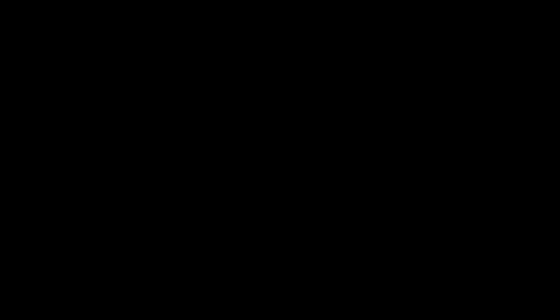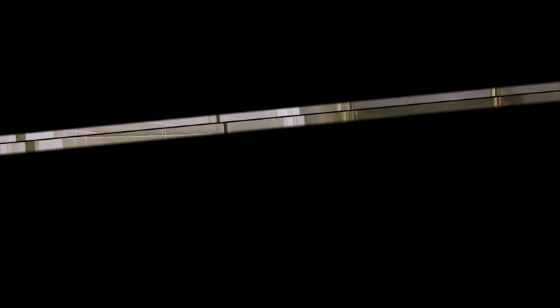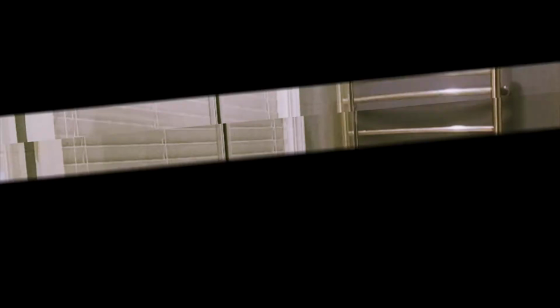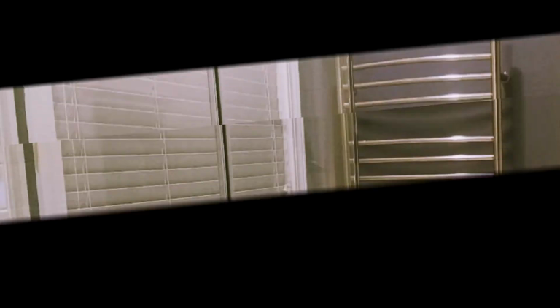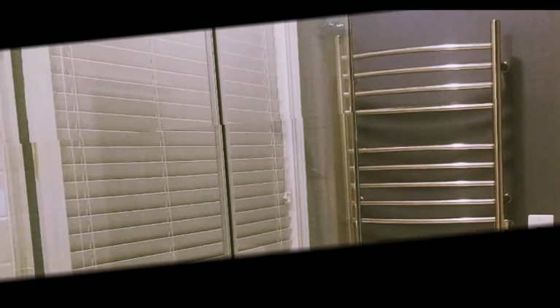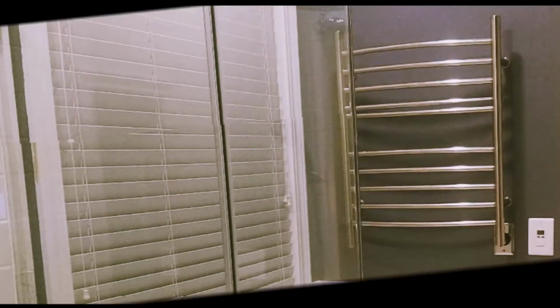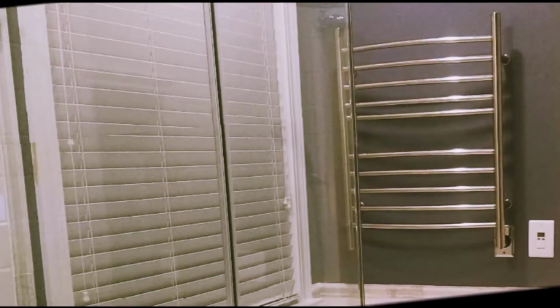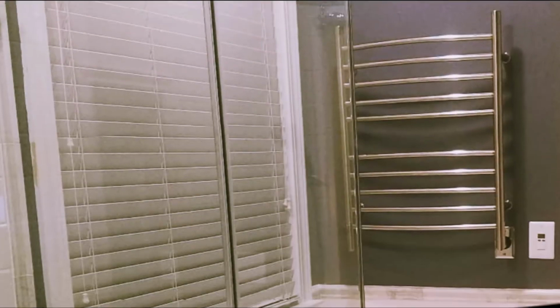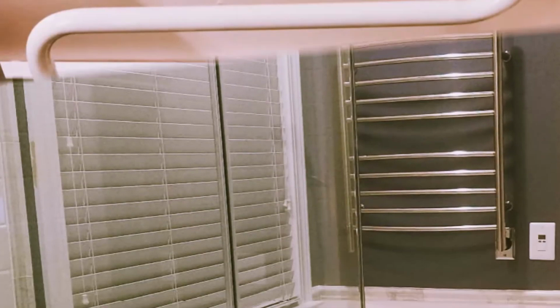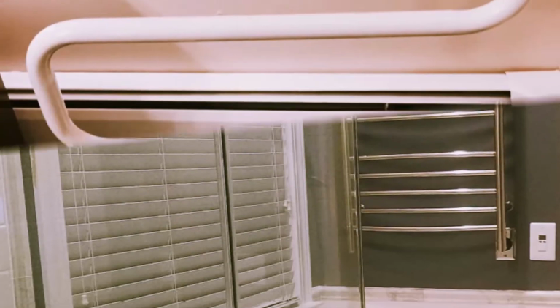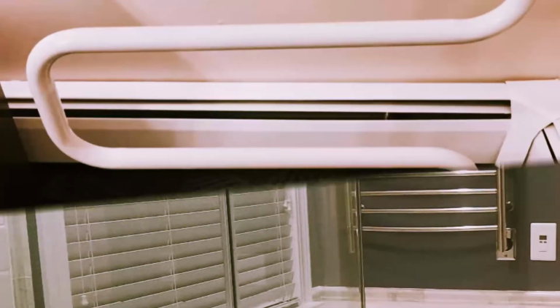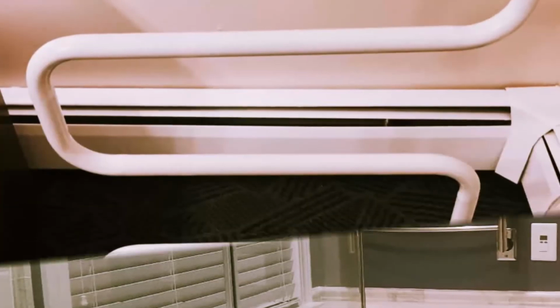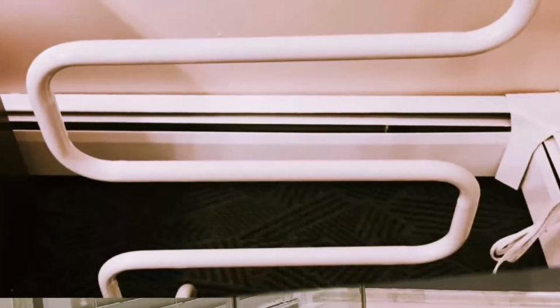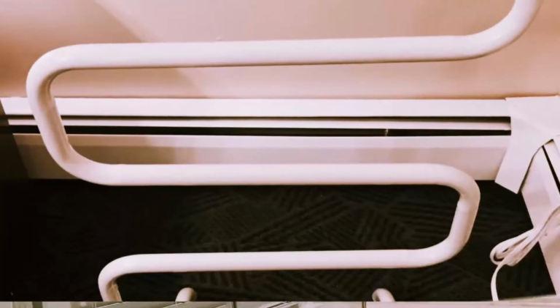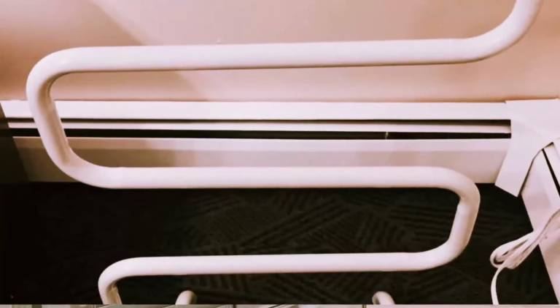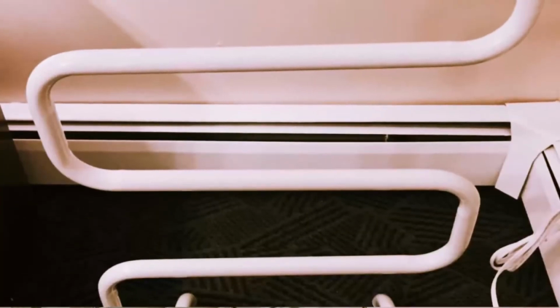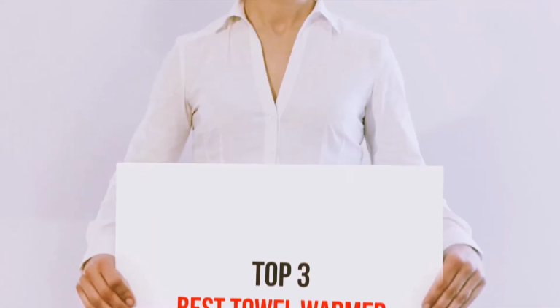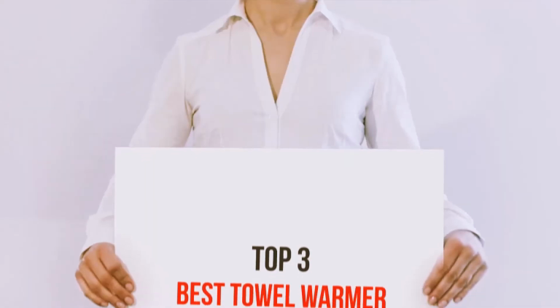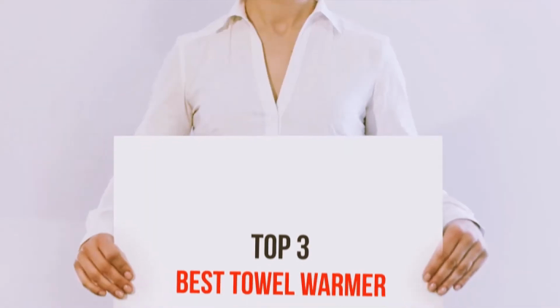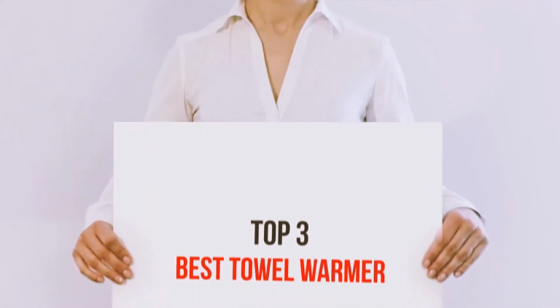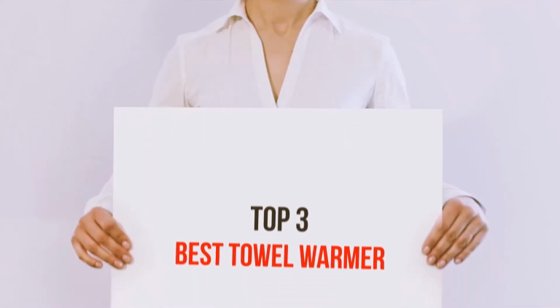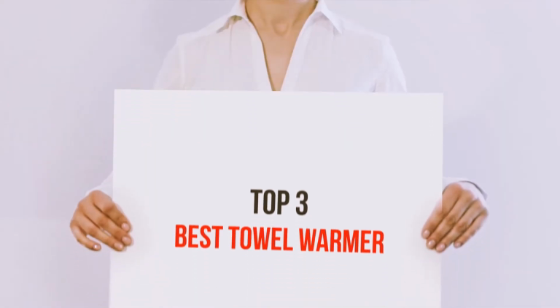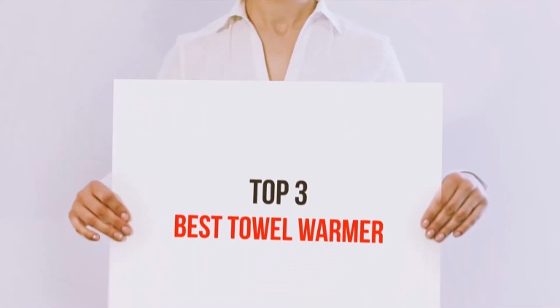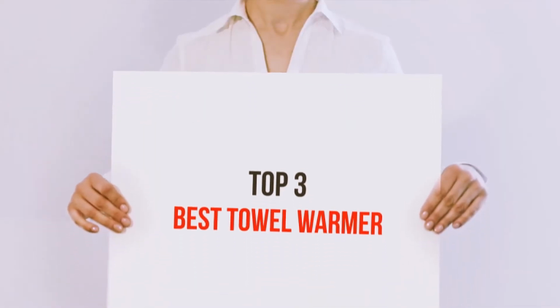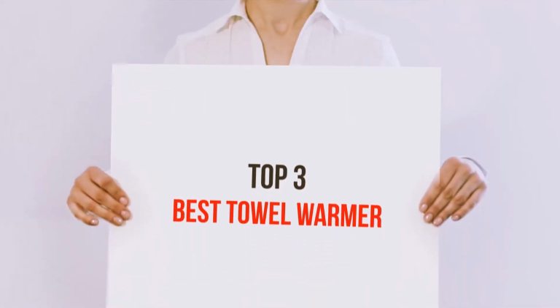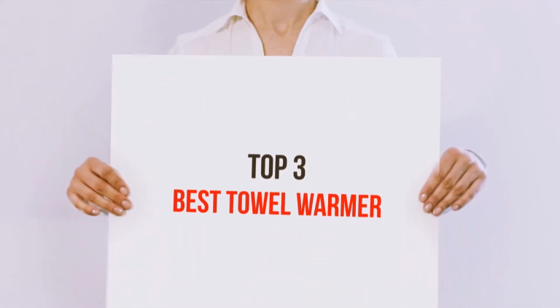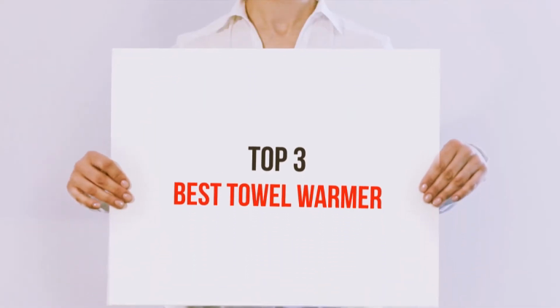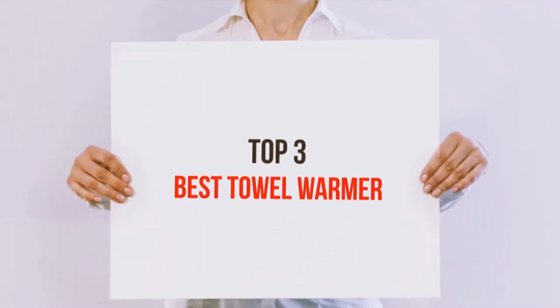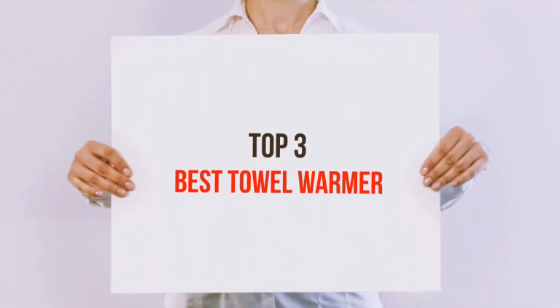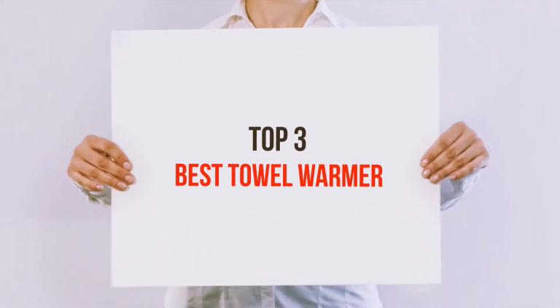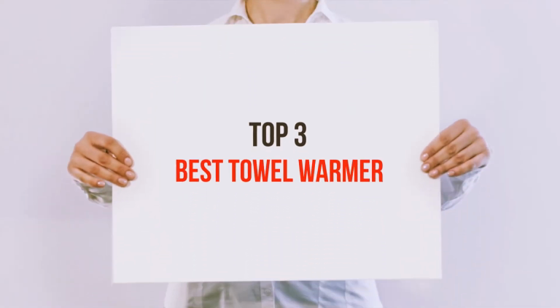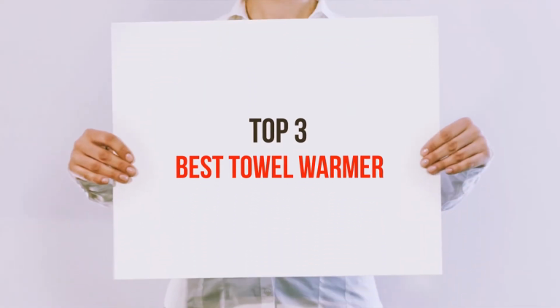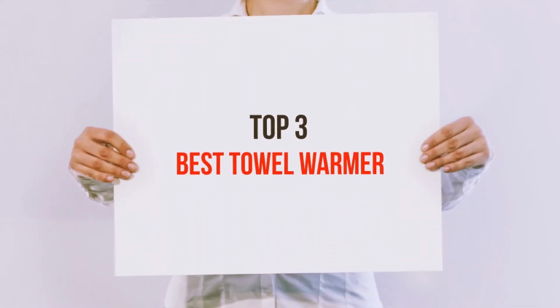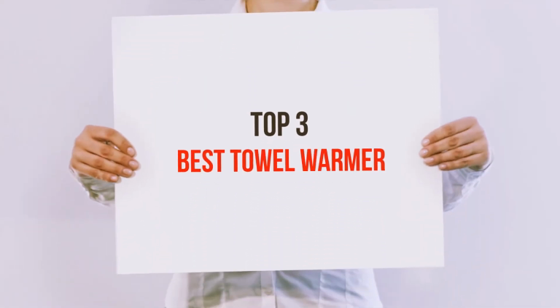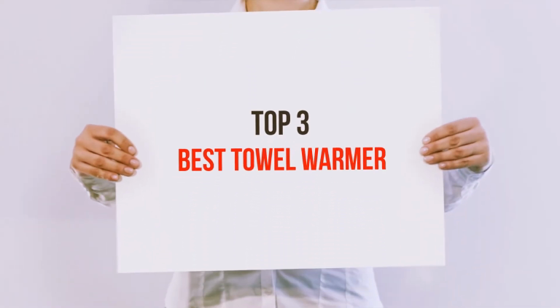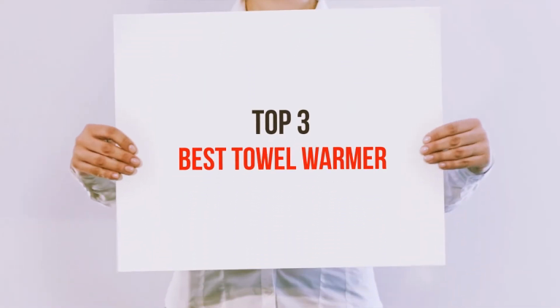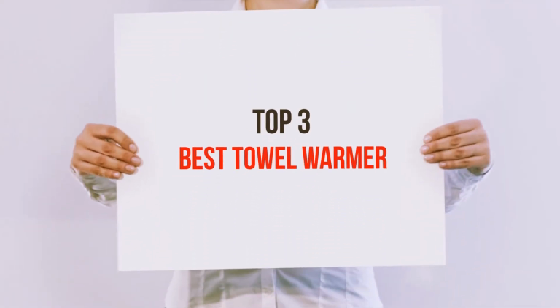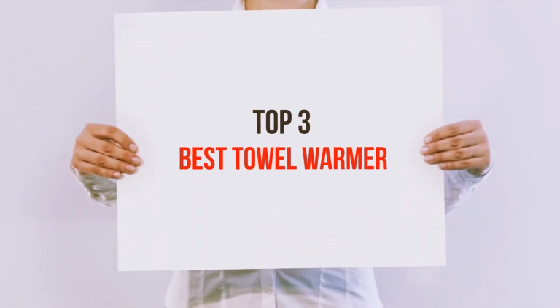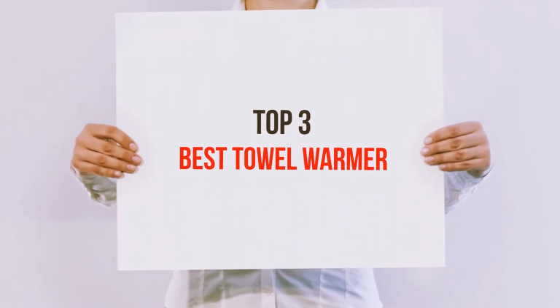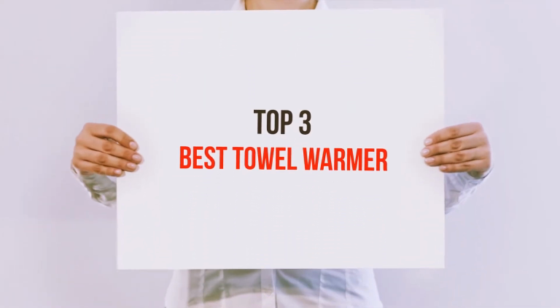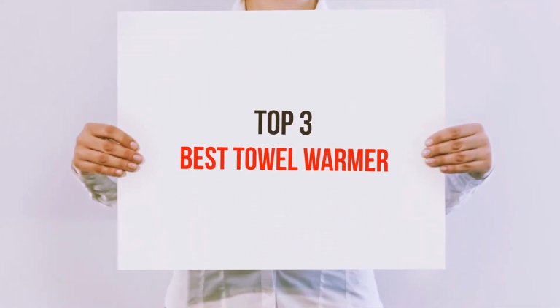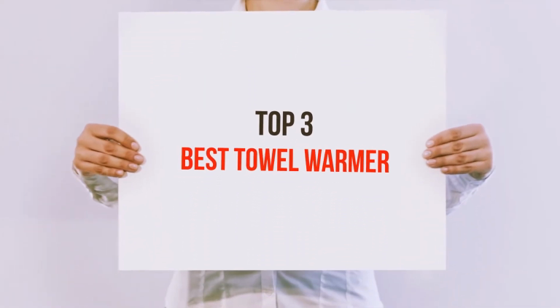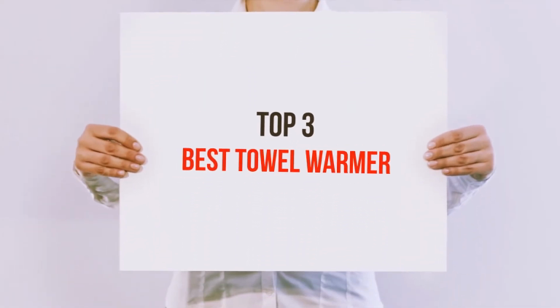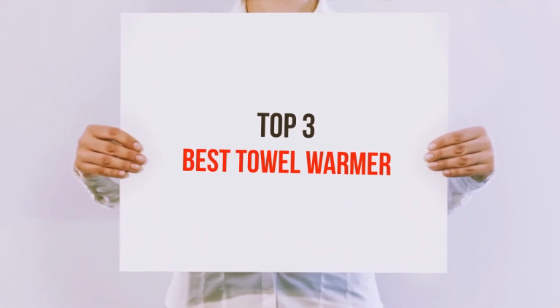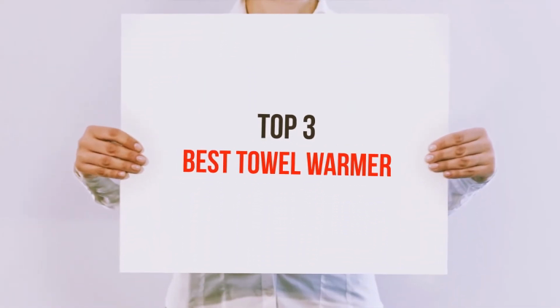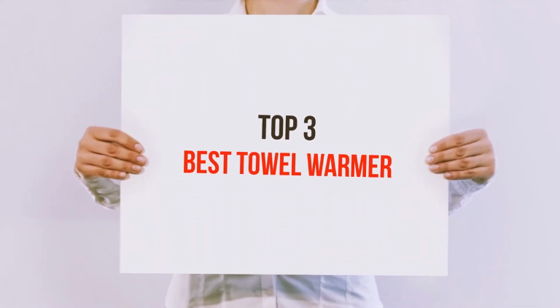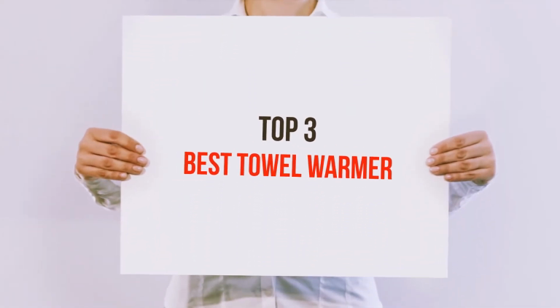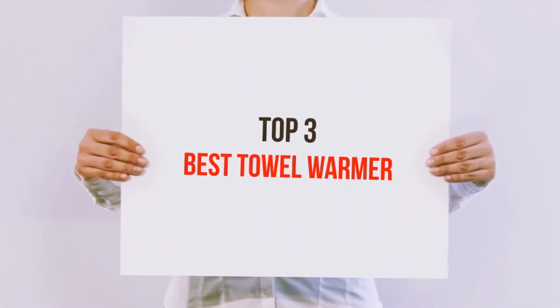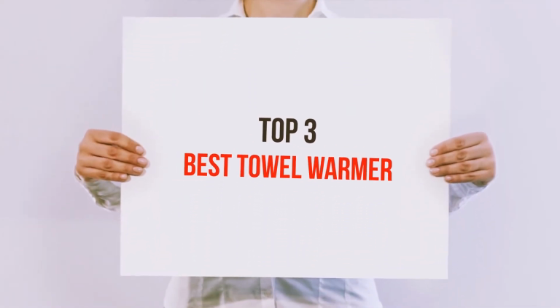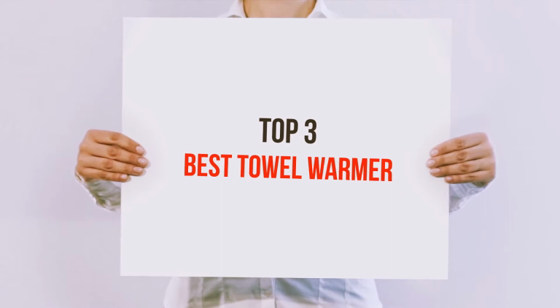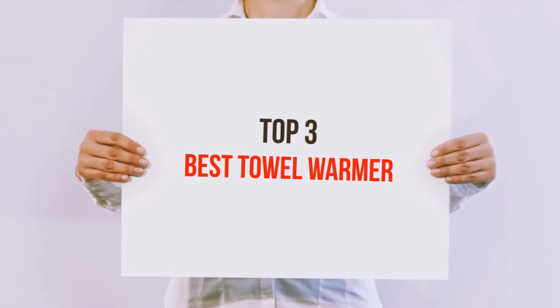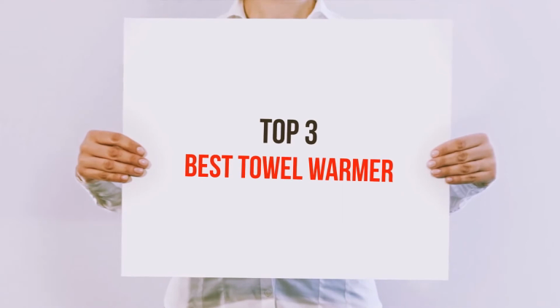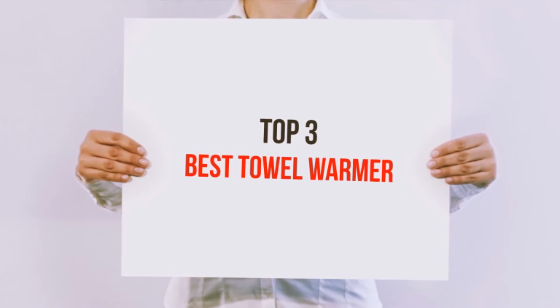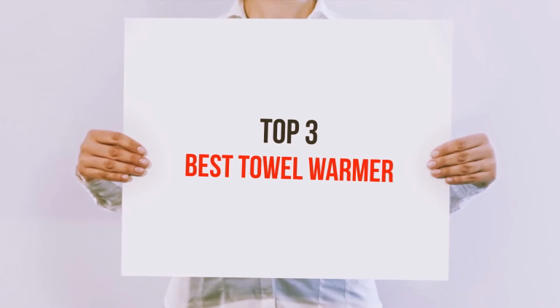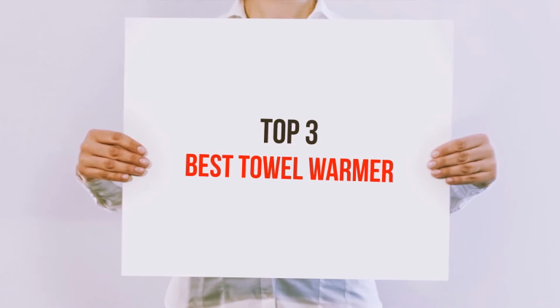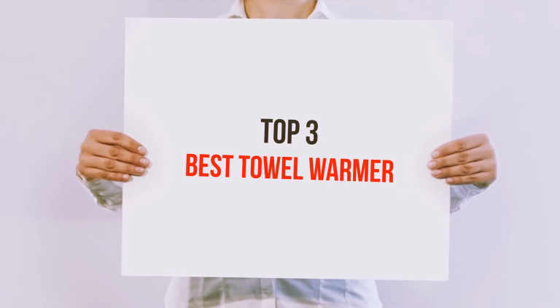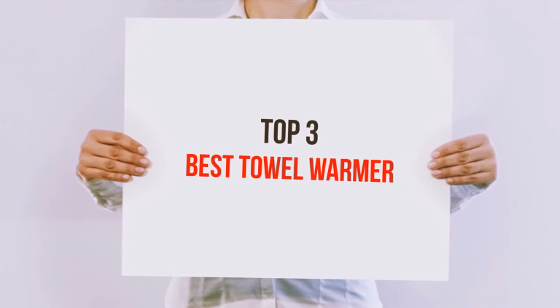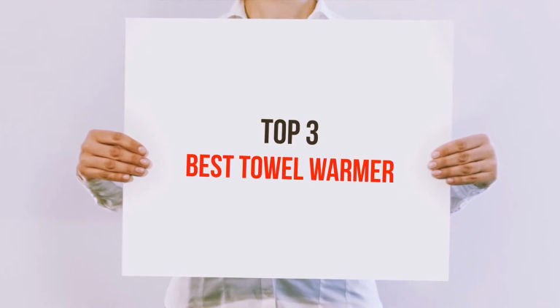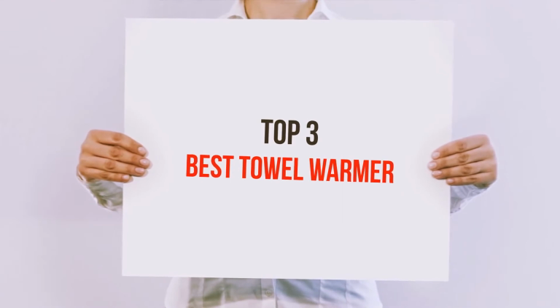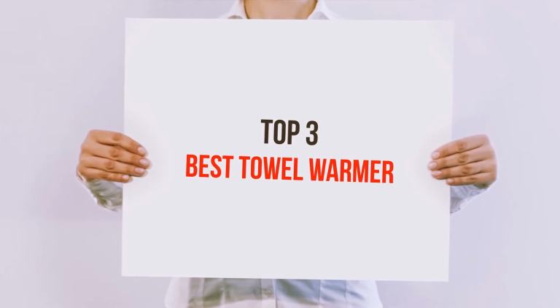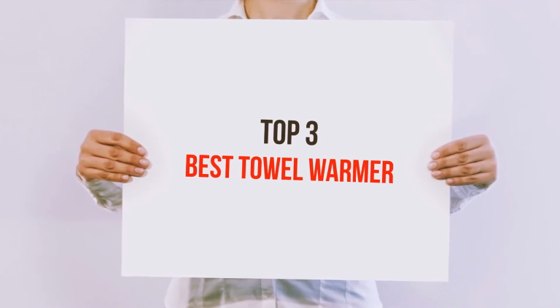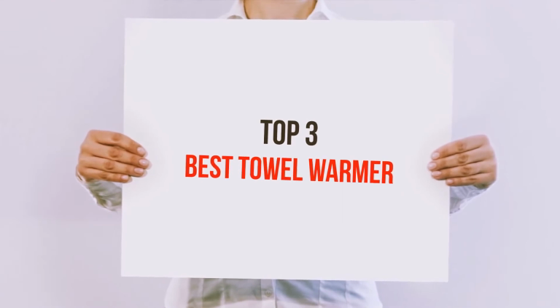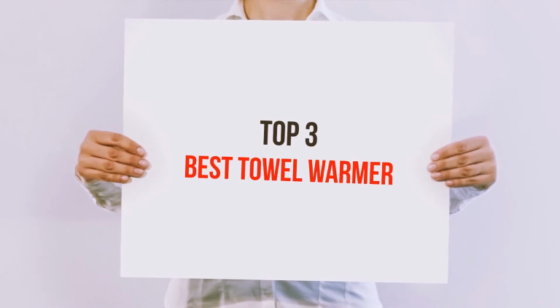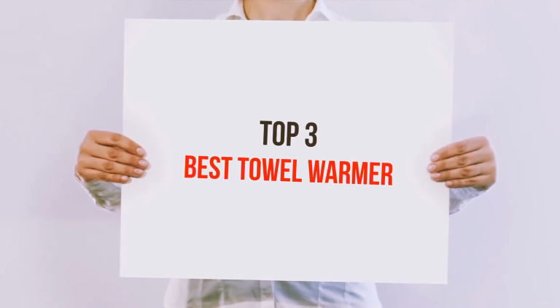Hi guys, welcome back to my channel. In today's video we're gonna check out the top three best towel warmers.